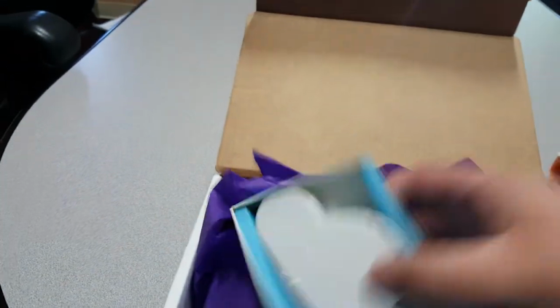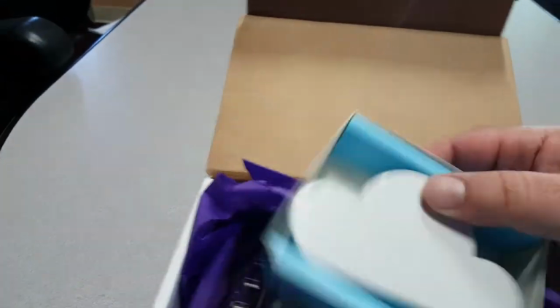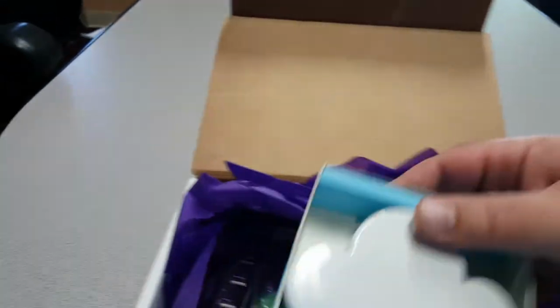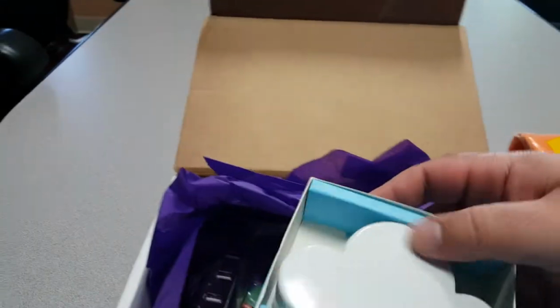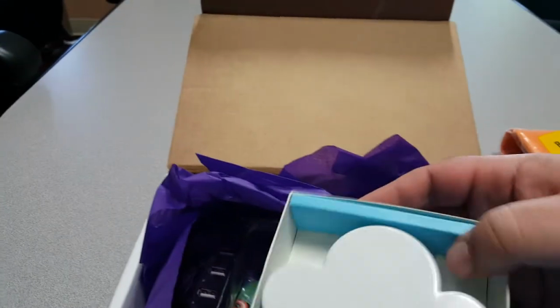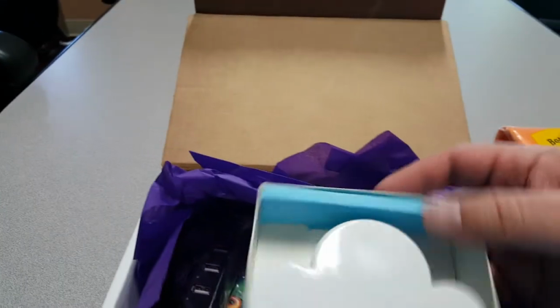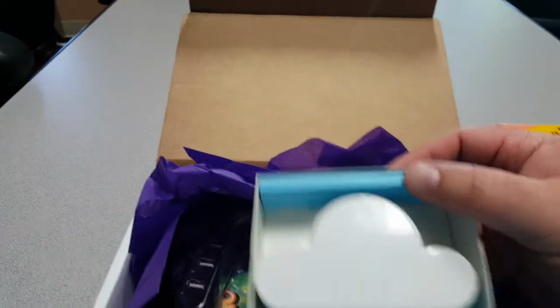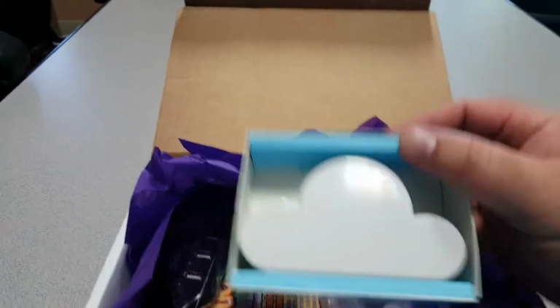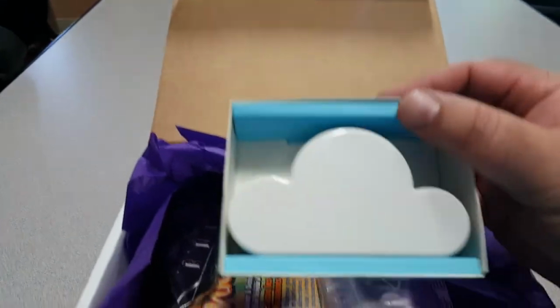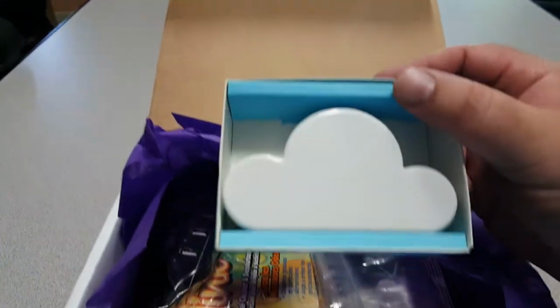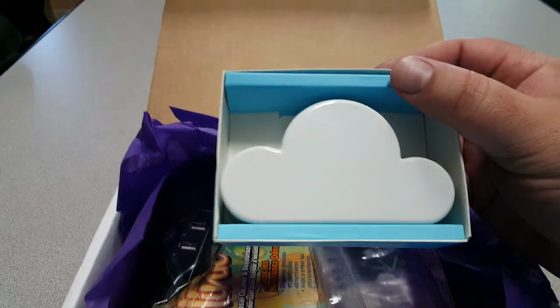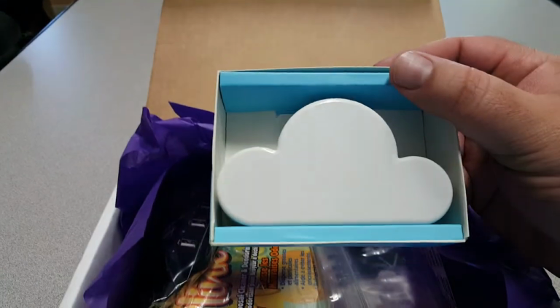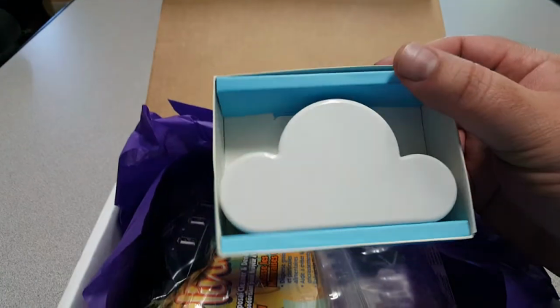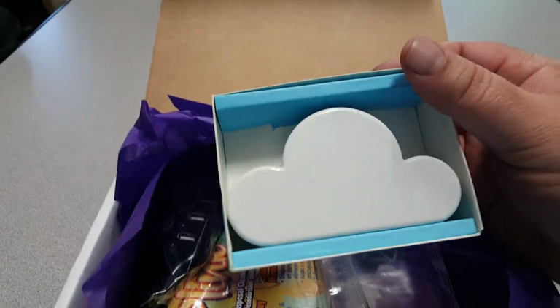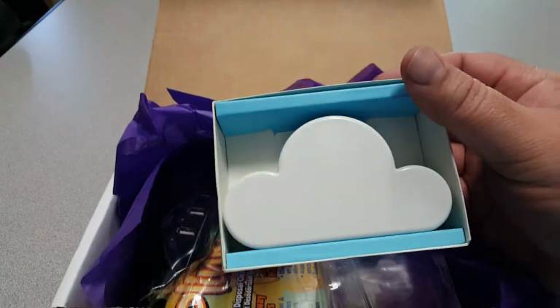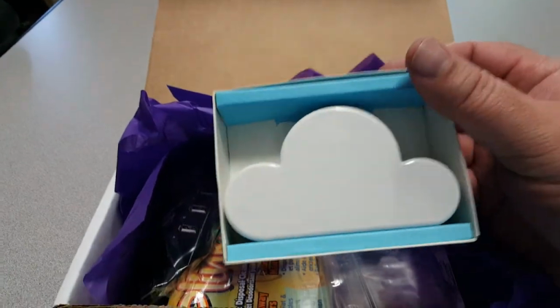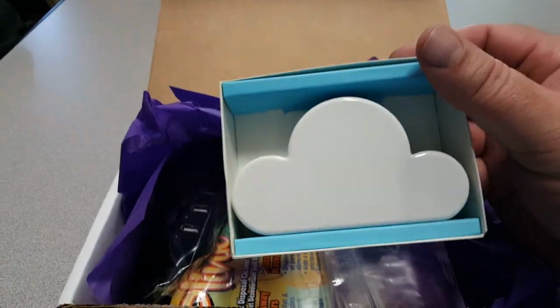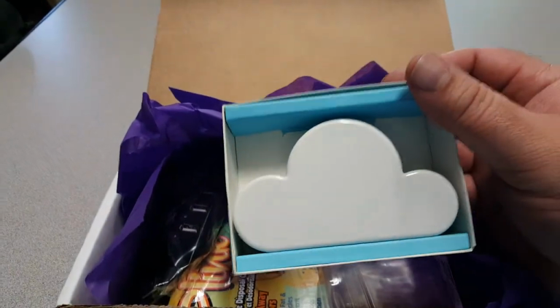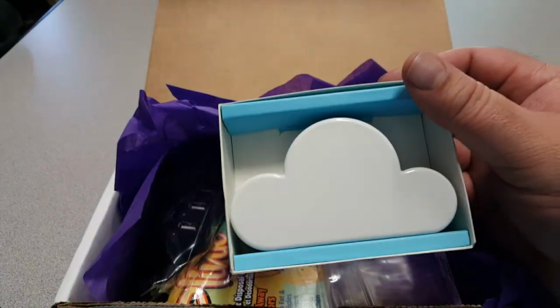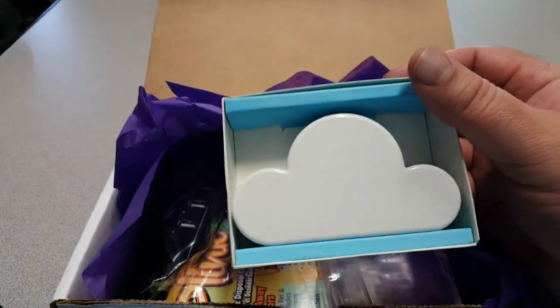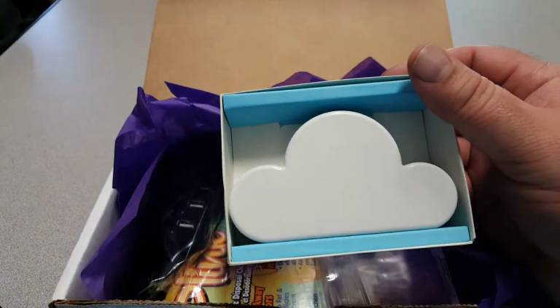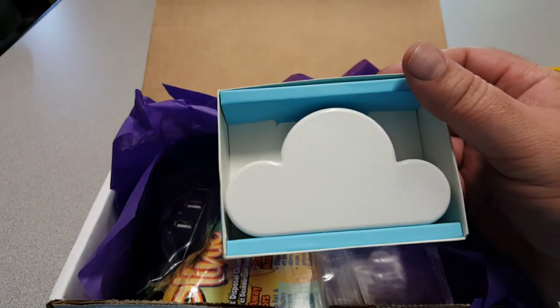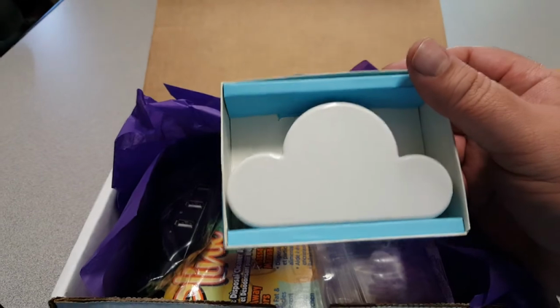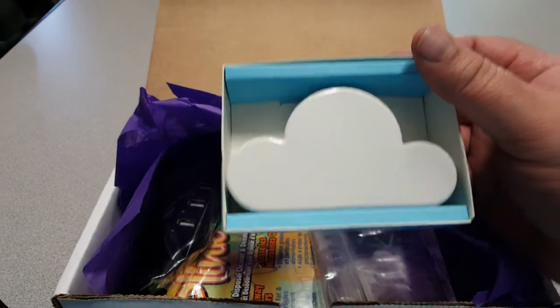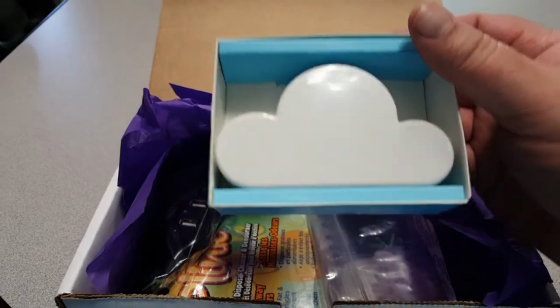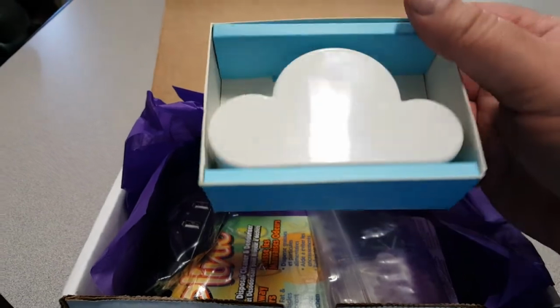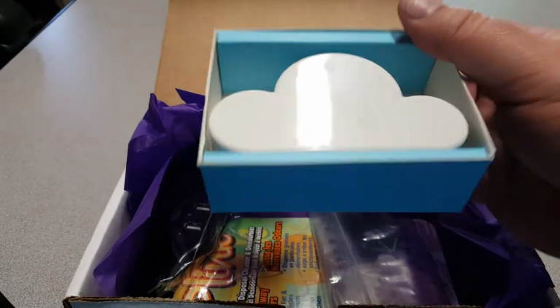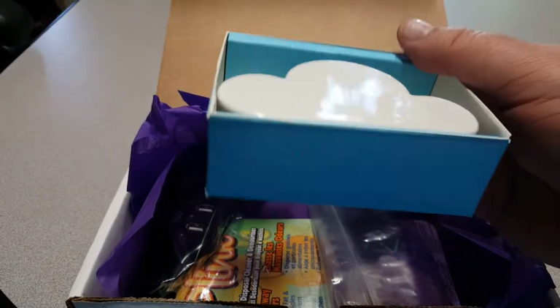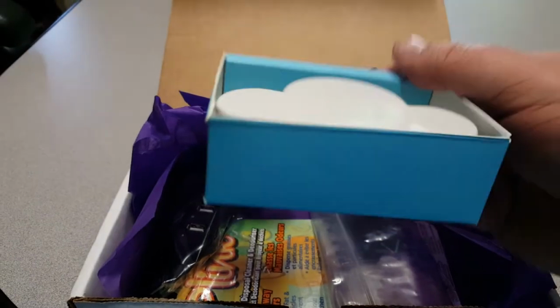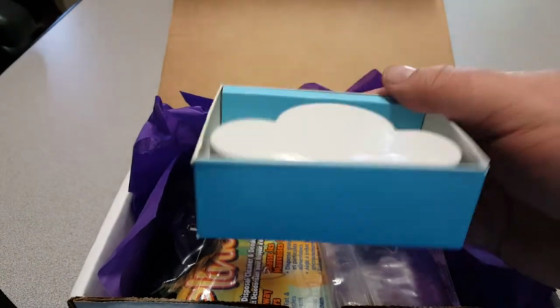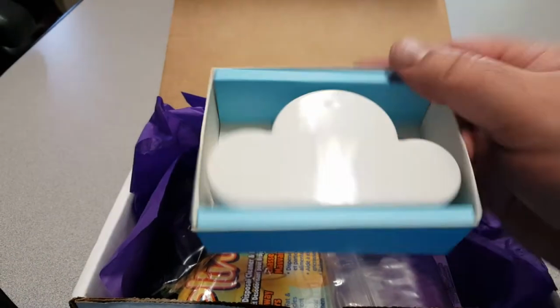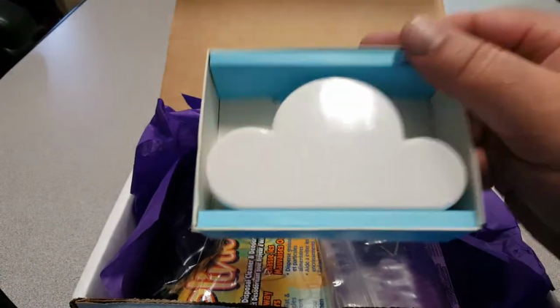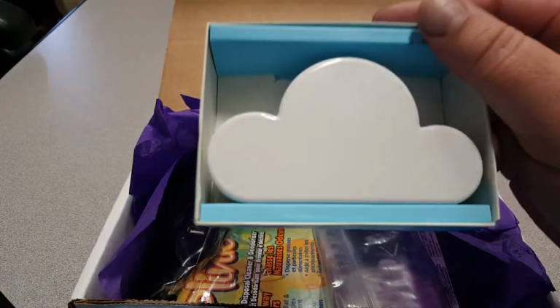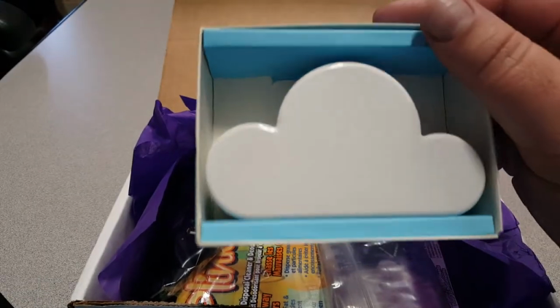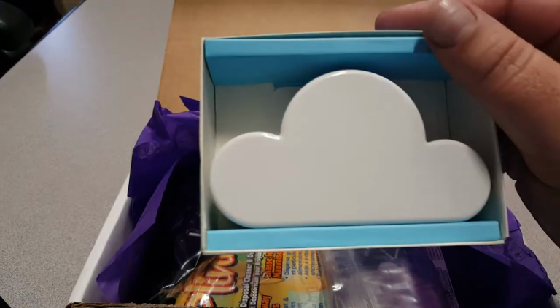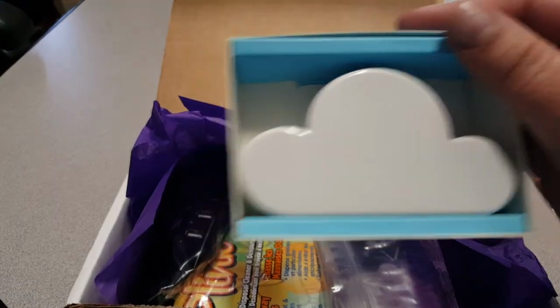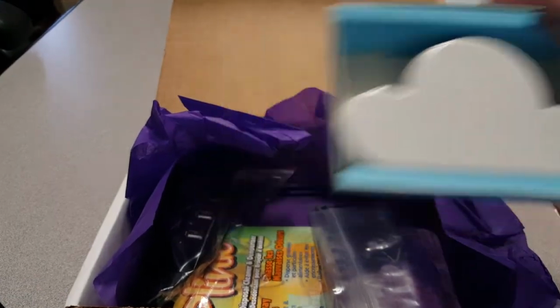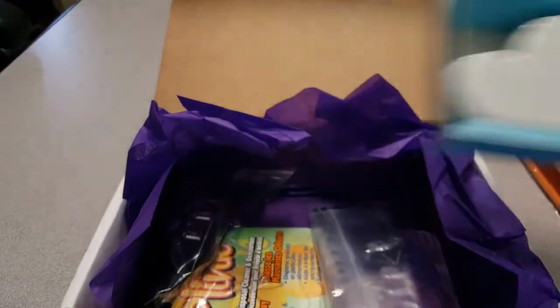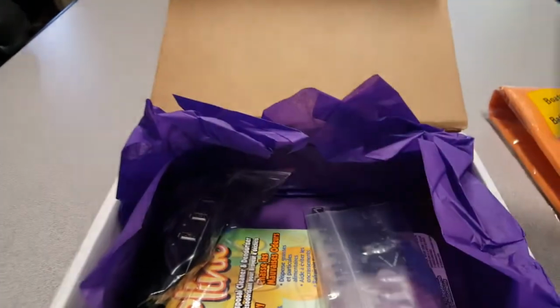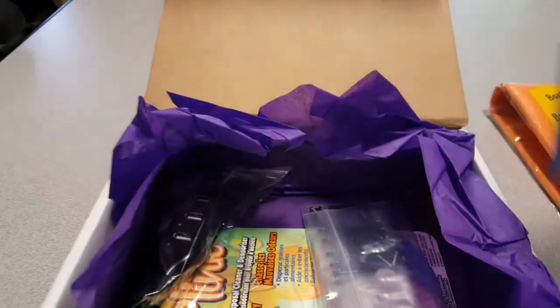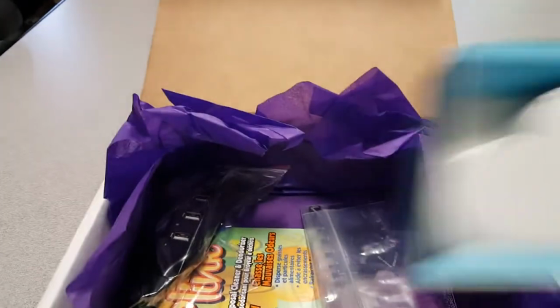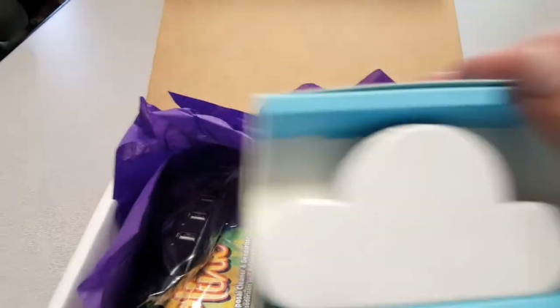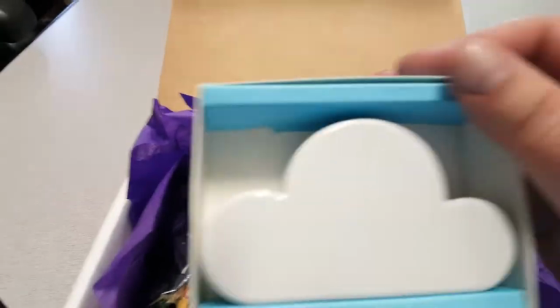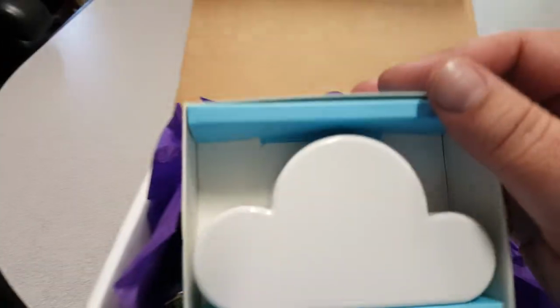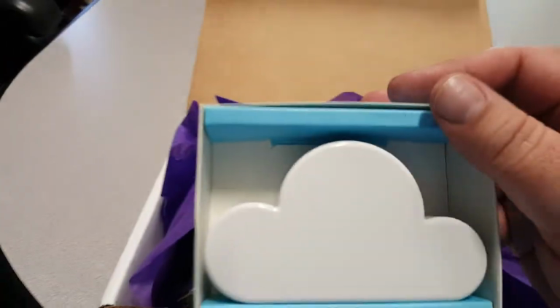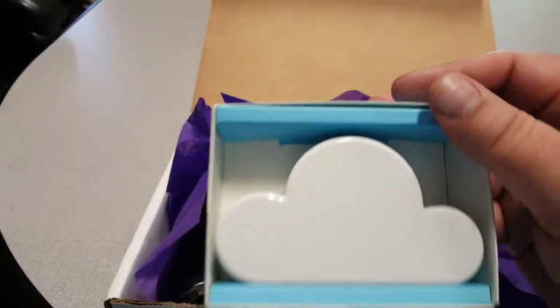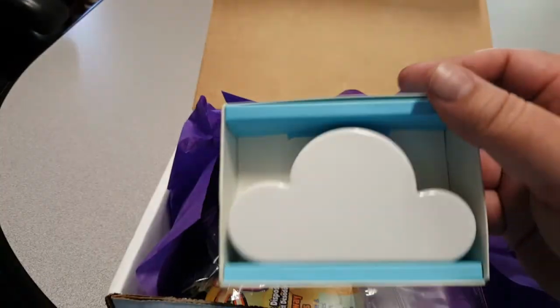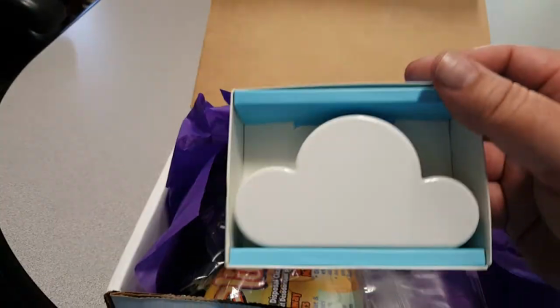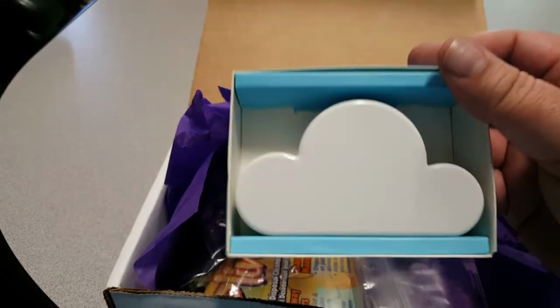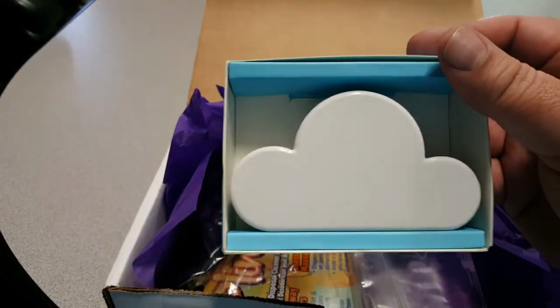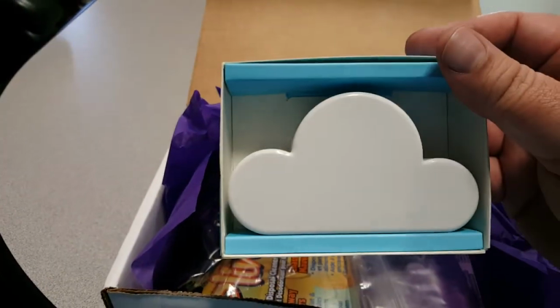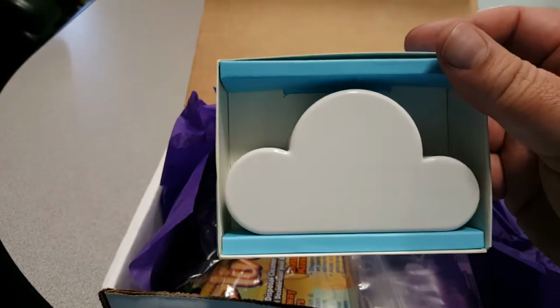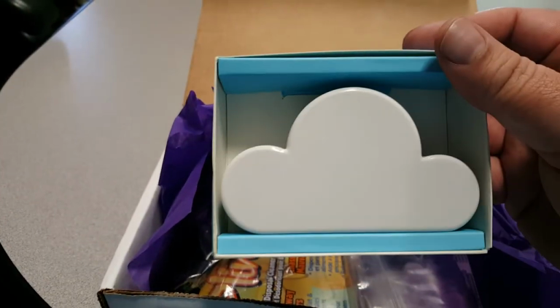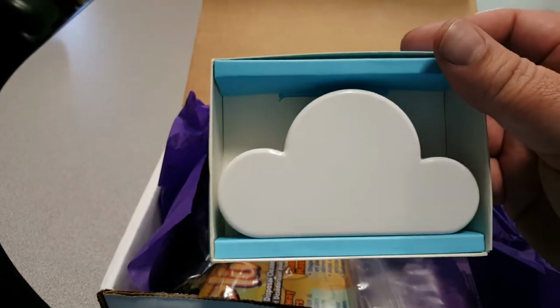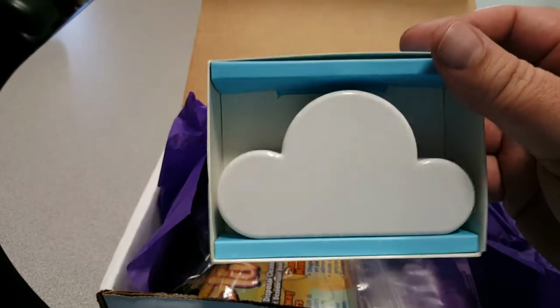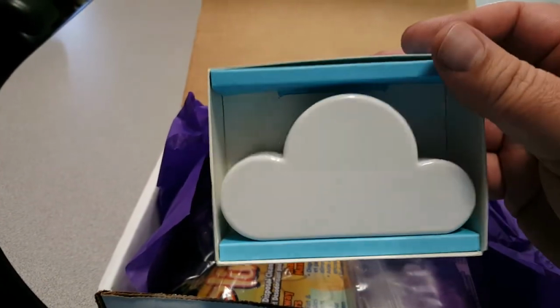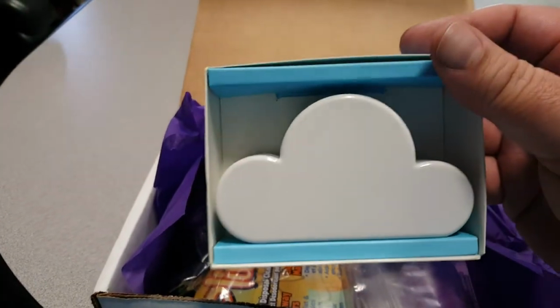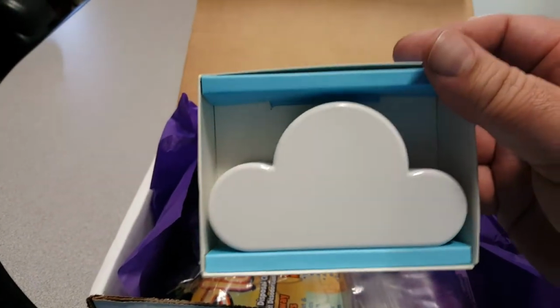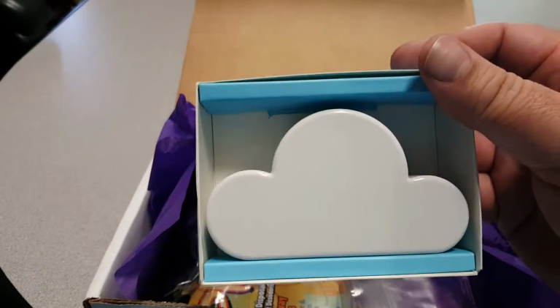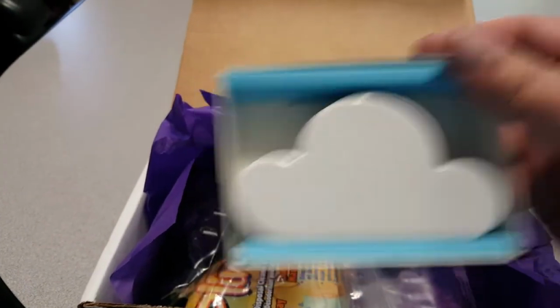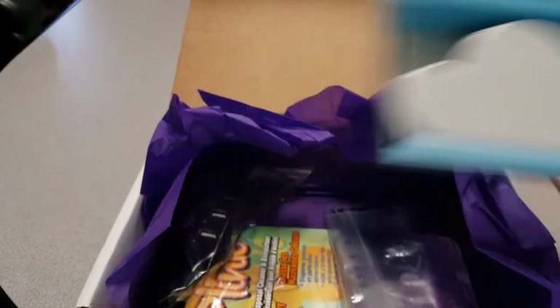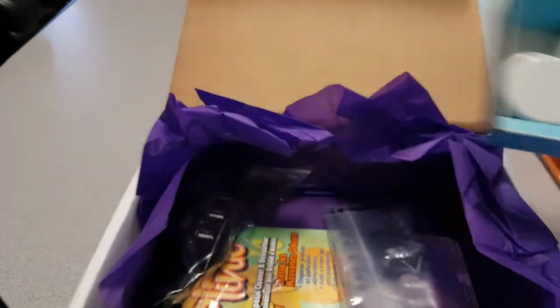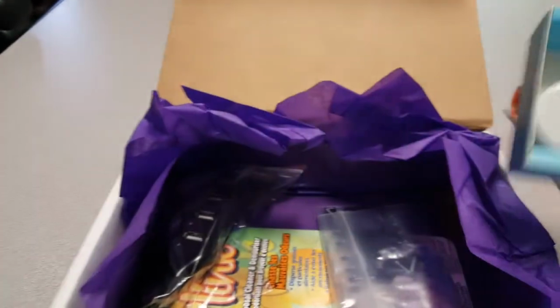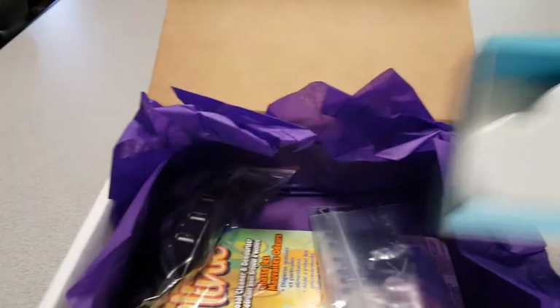I've actually gotten one of these before. It's a keychain holder, or key holder. Maybe it'll be re-gifted or sent back — who knows.